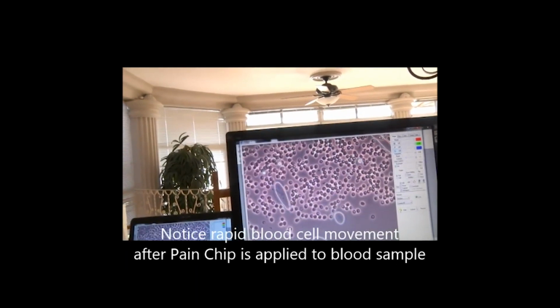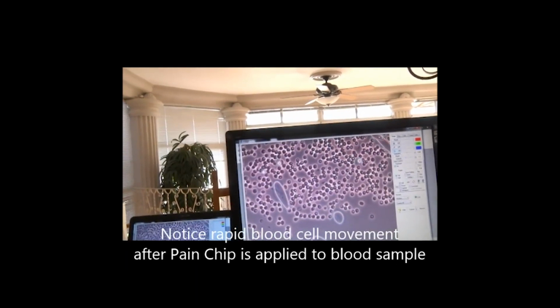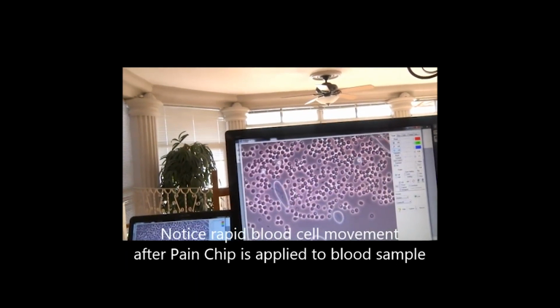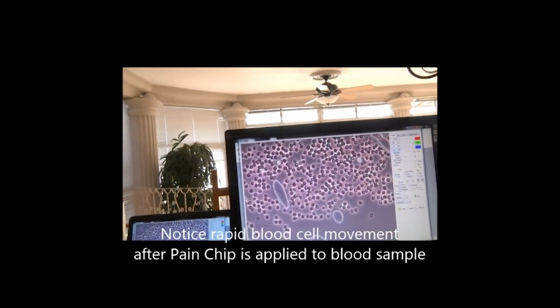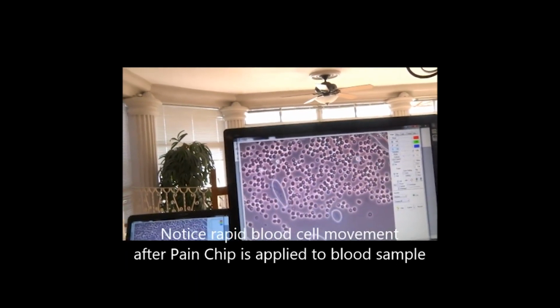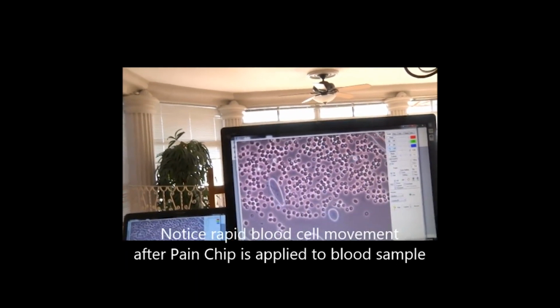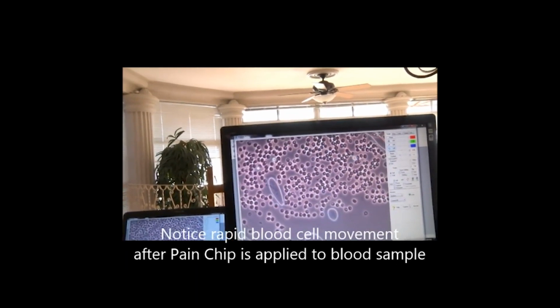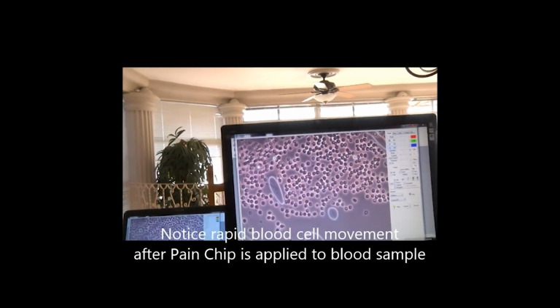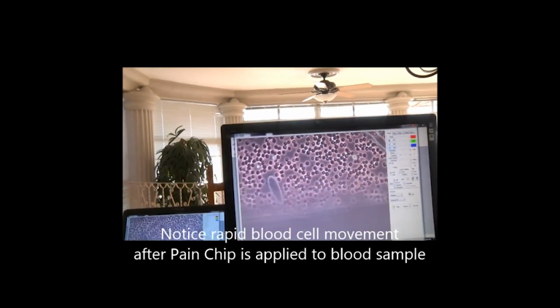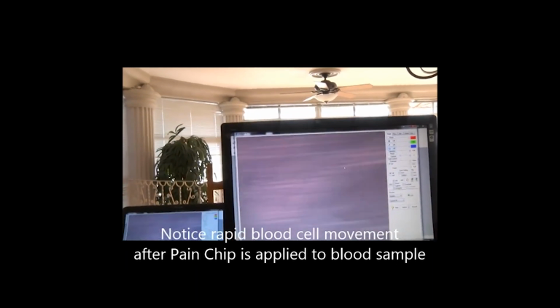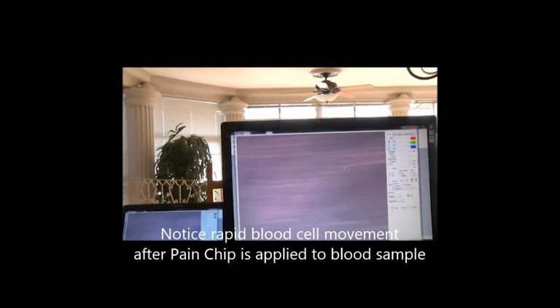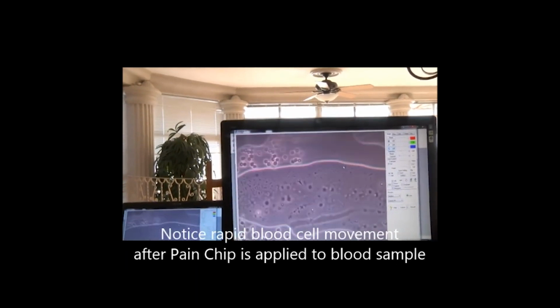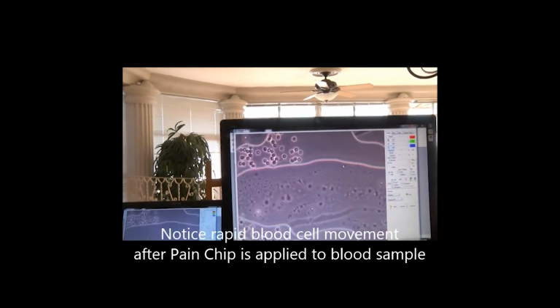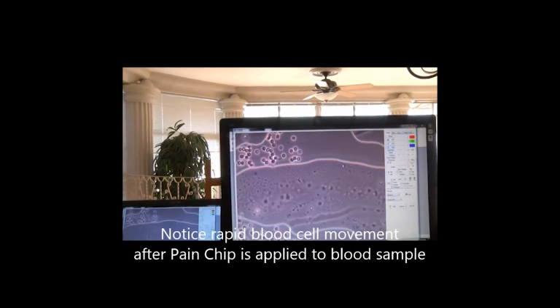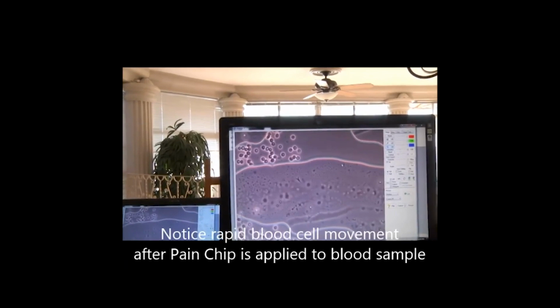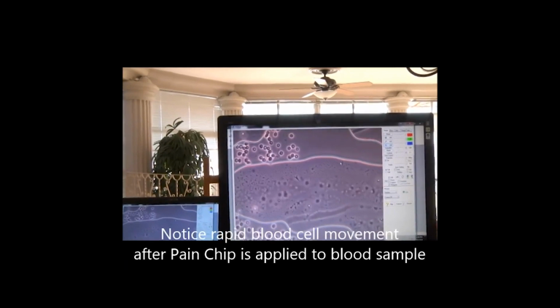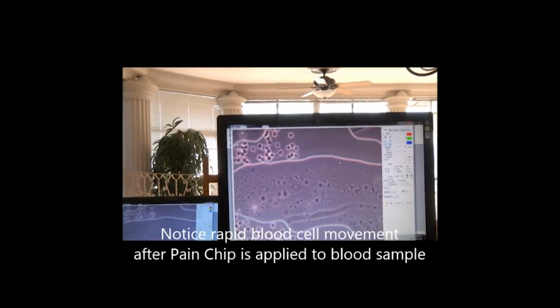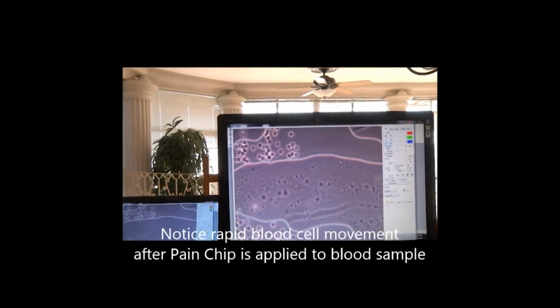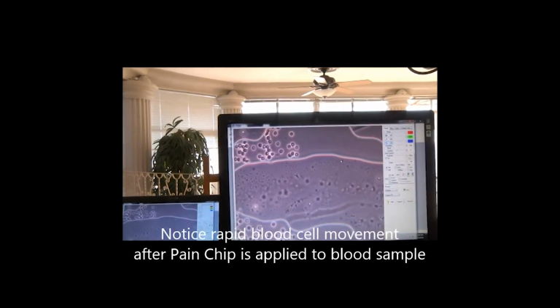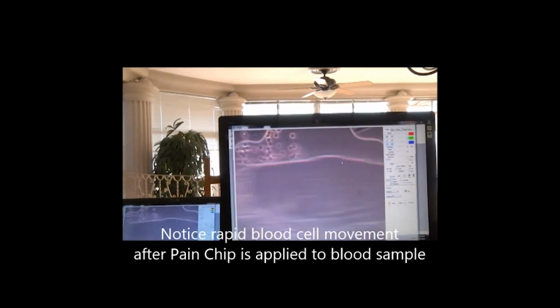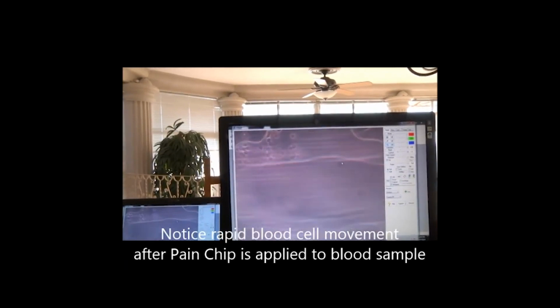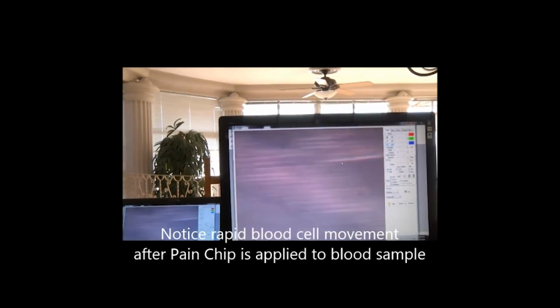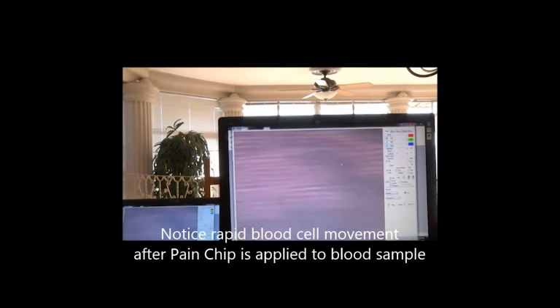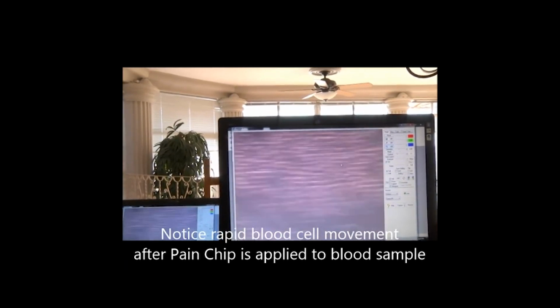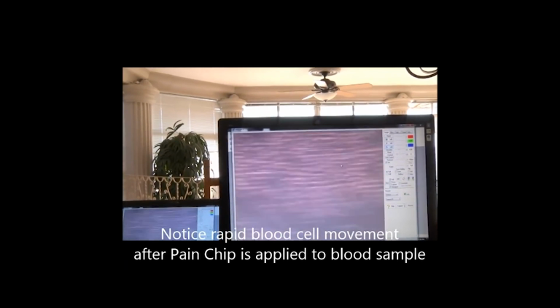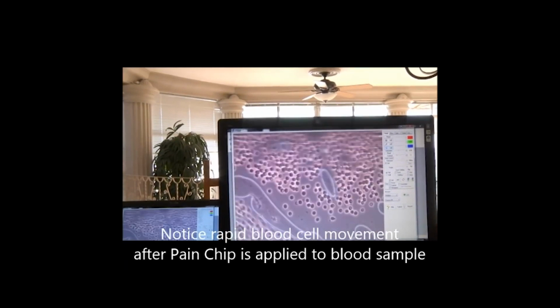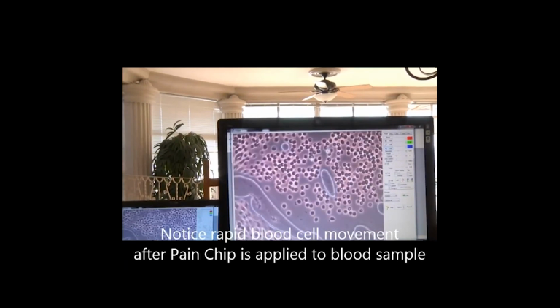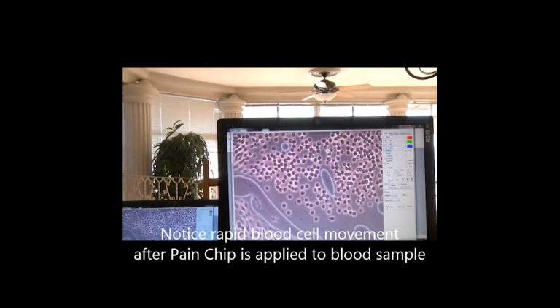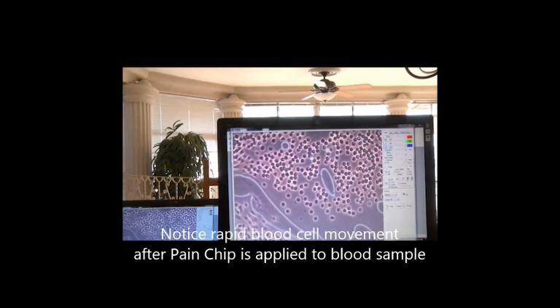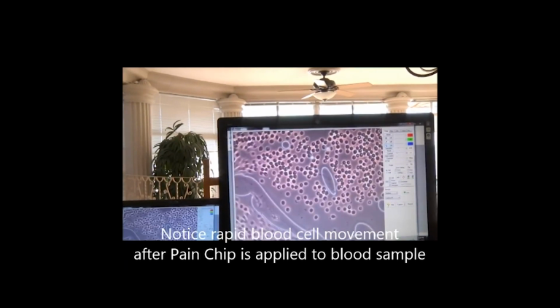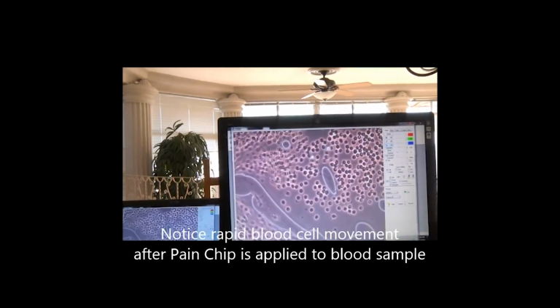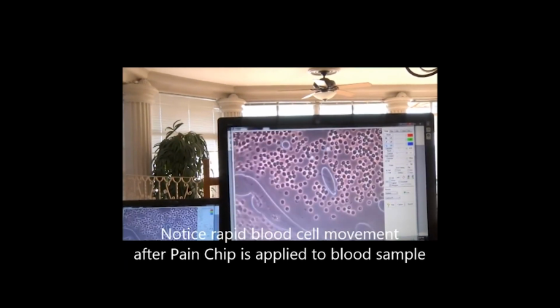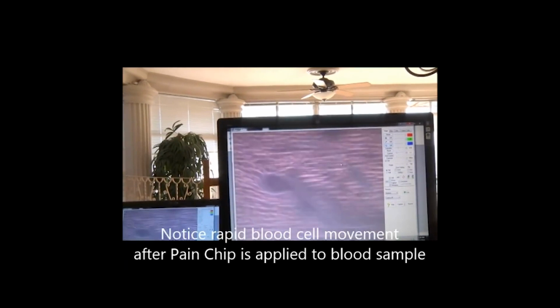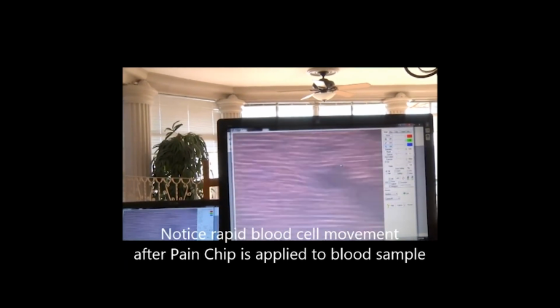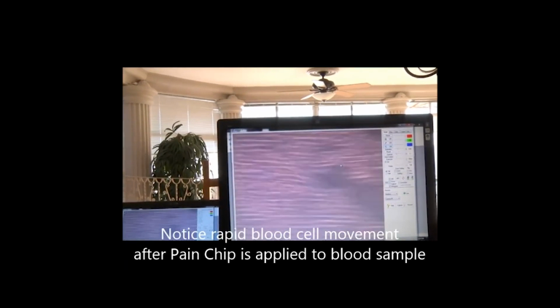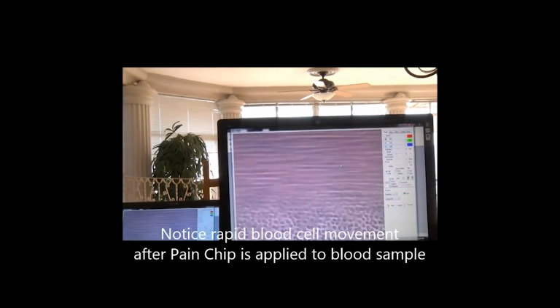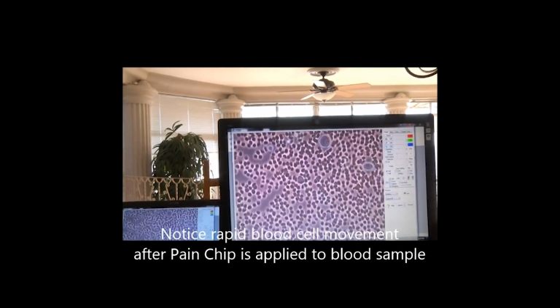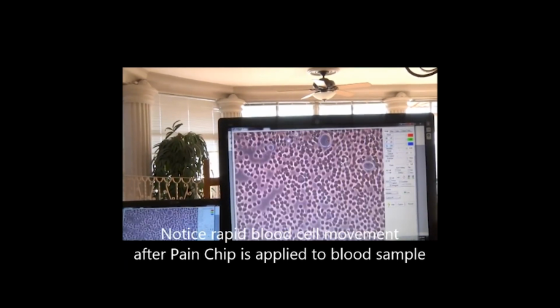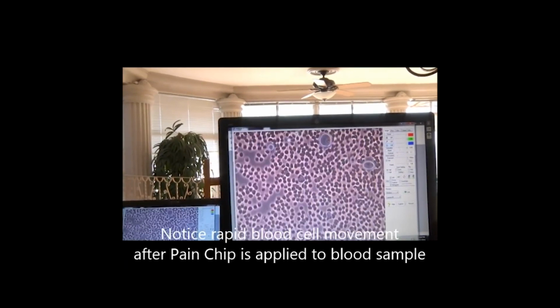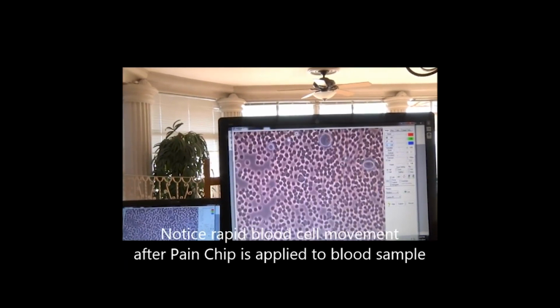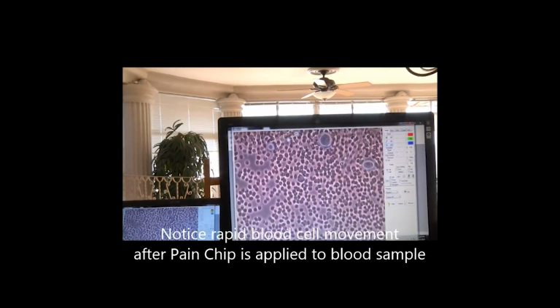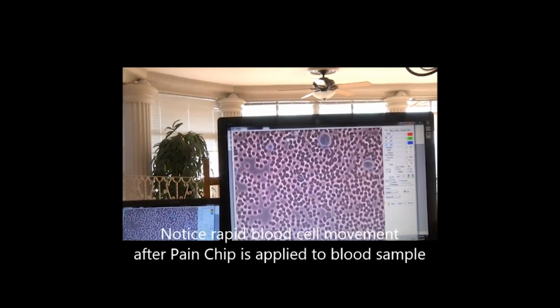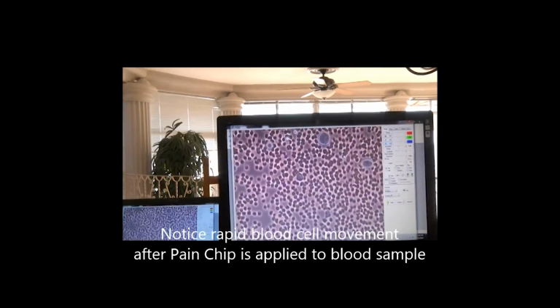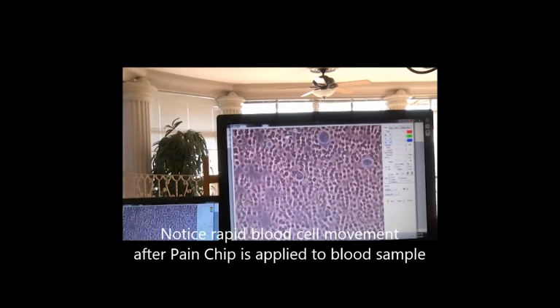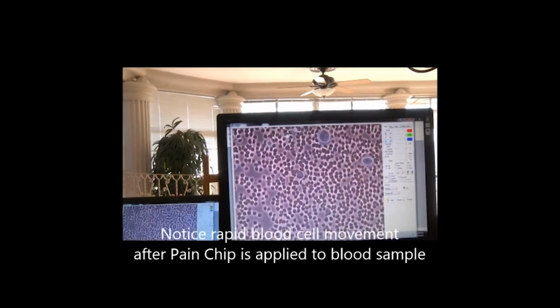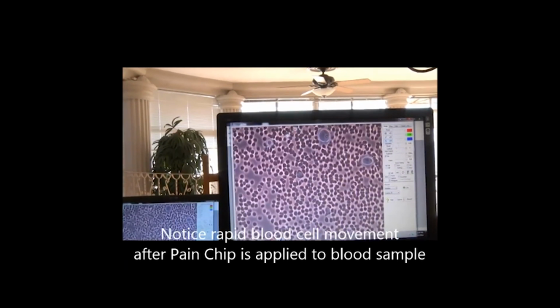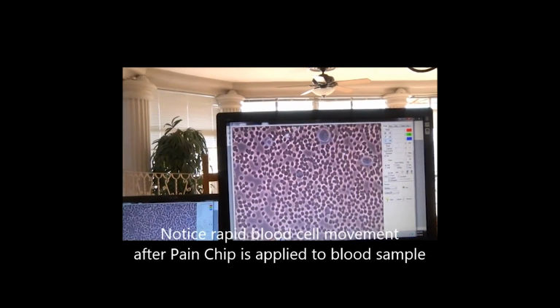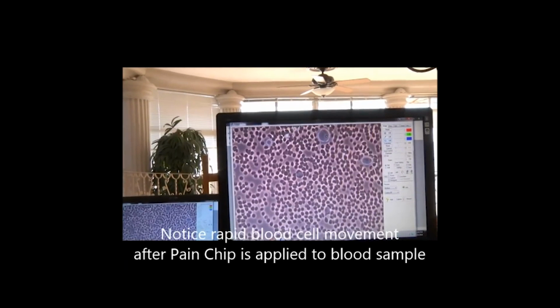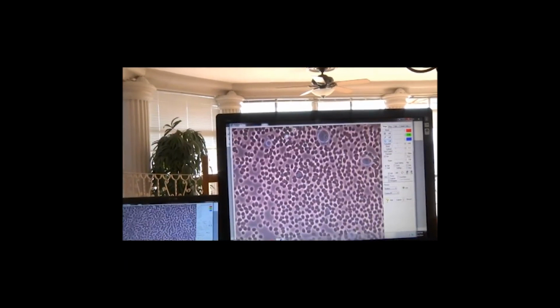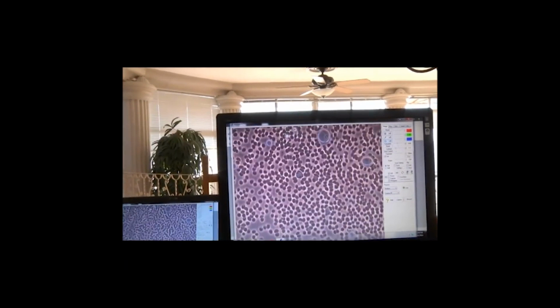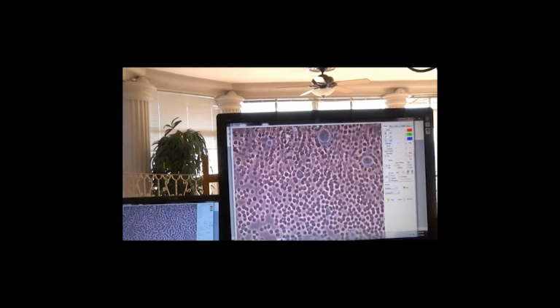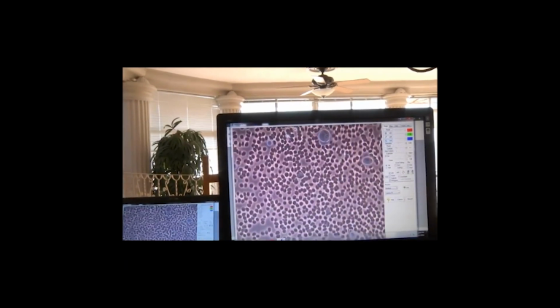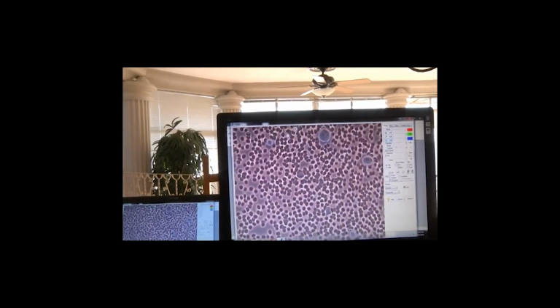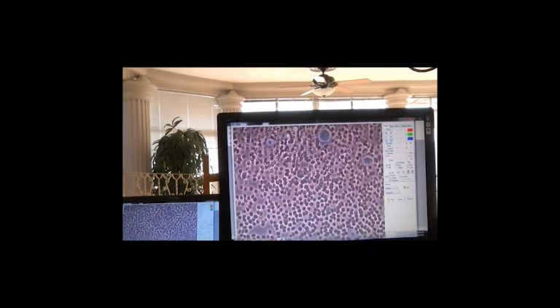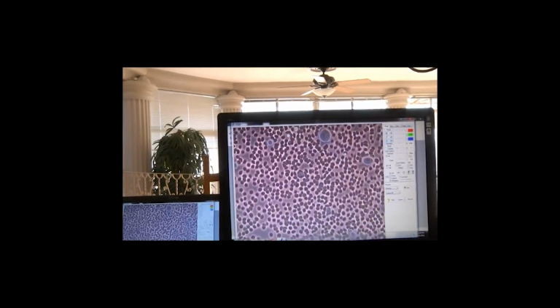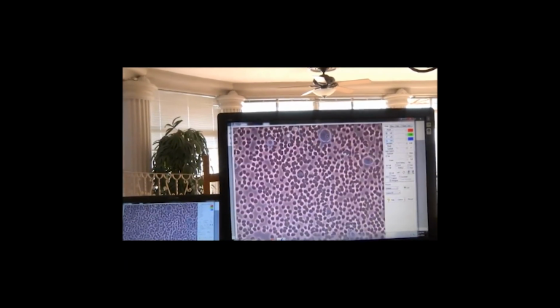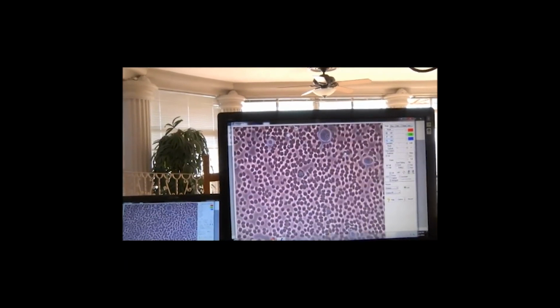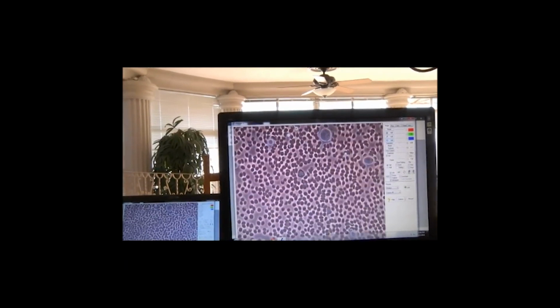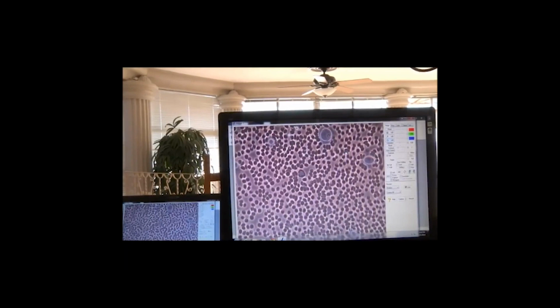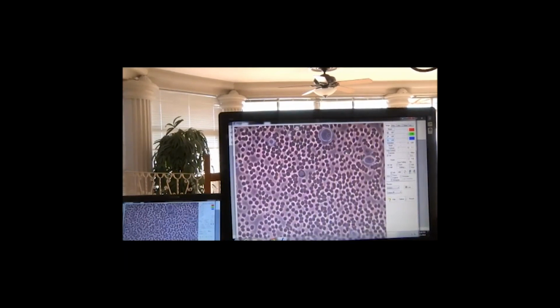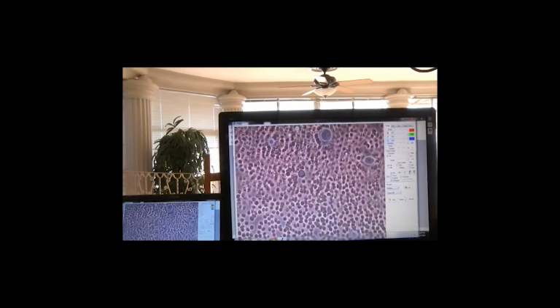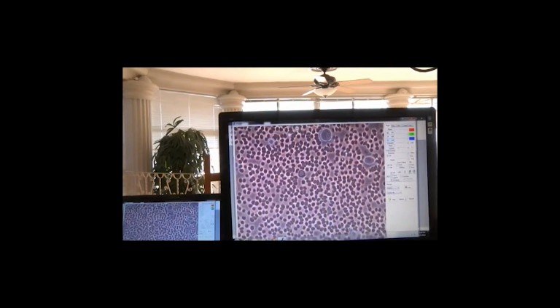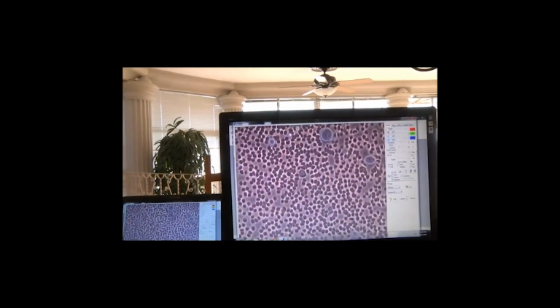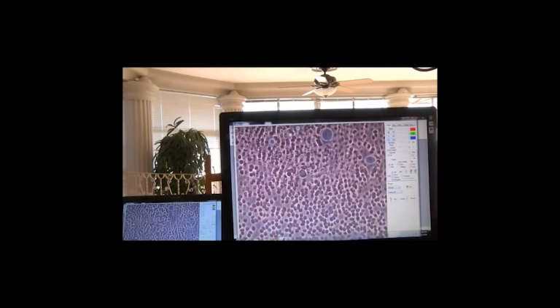Please explain what just happened. Well, they separated. What does that mean? Well, actually there's an increase in blood flow, and if this were internal, then his pain would be going down.